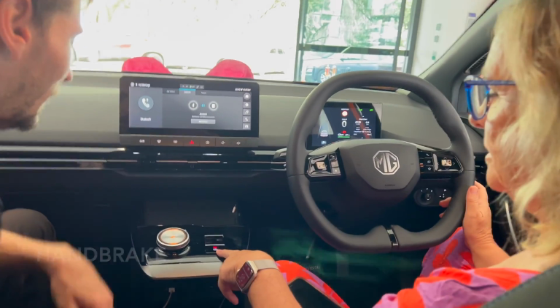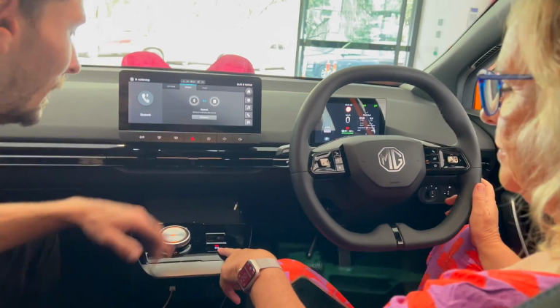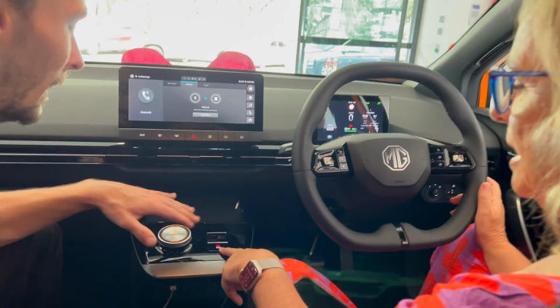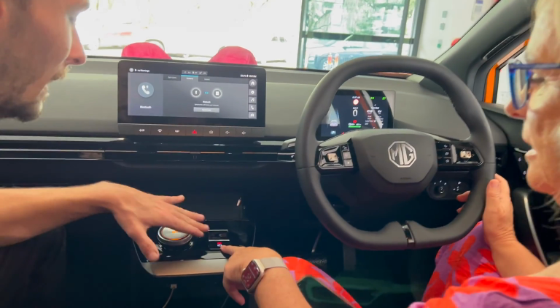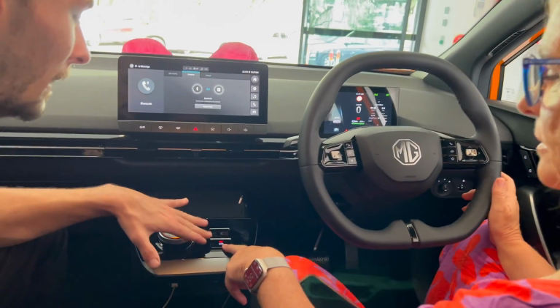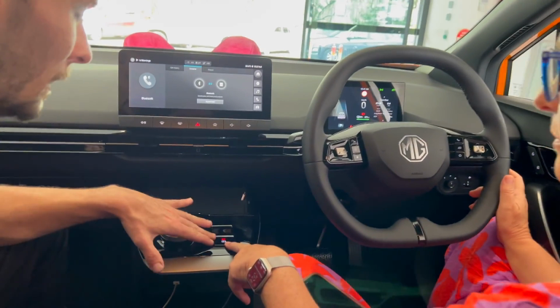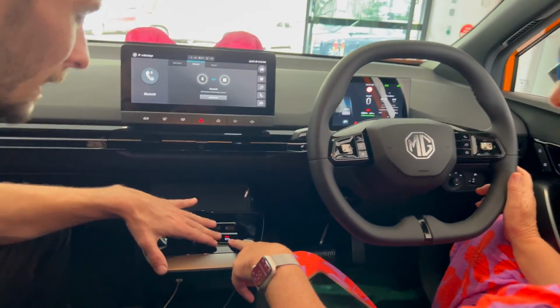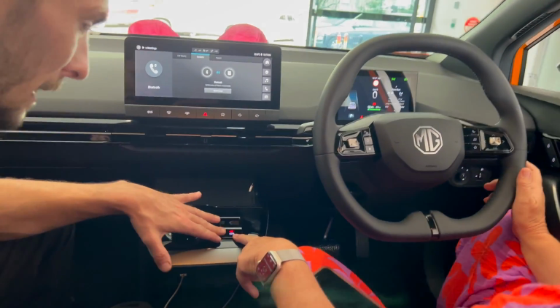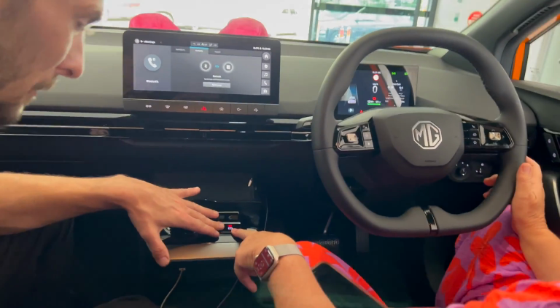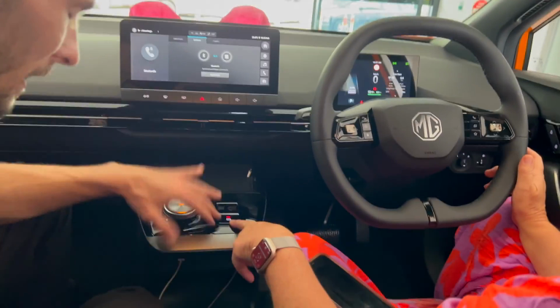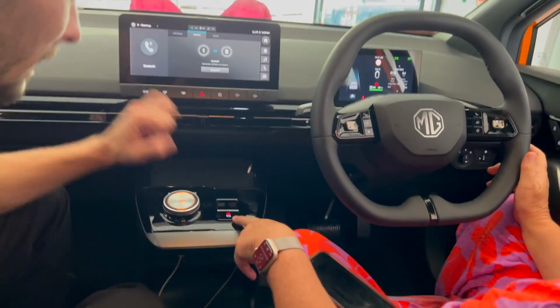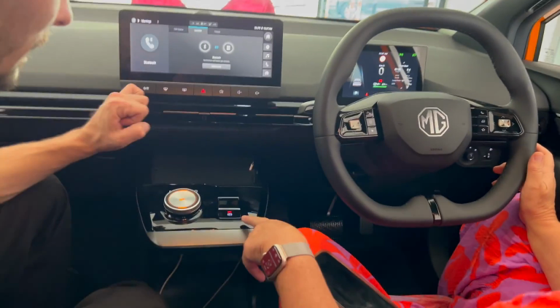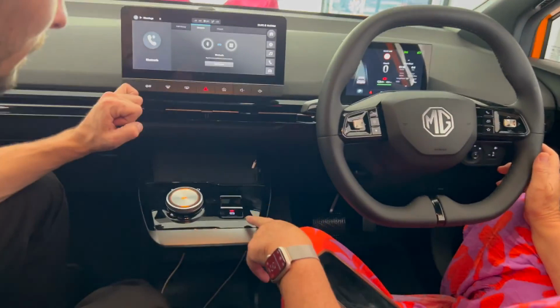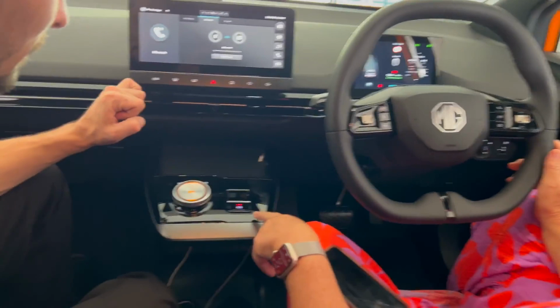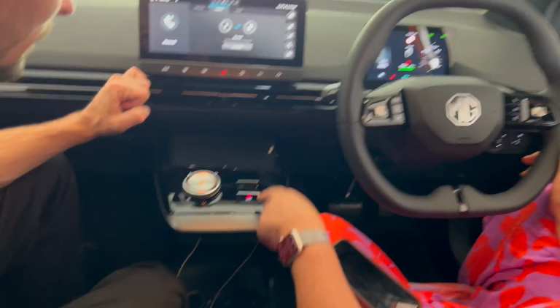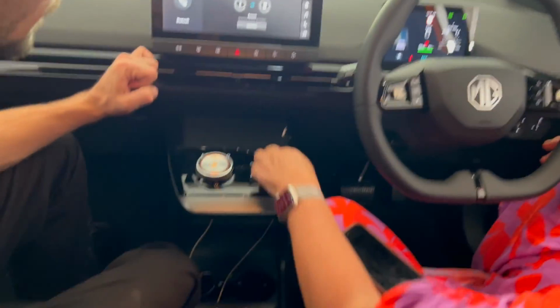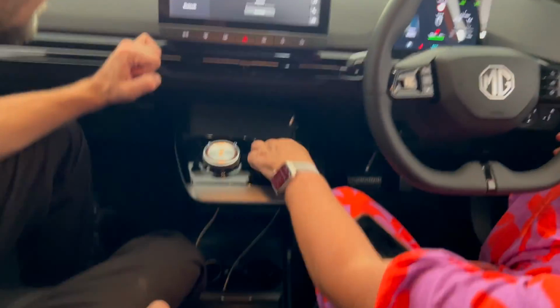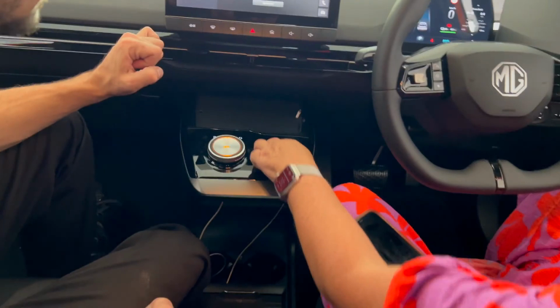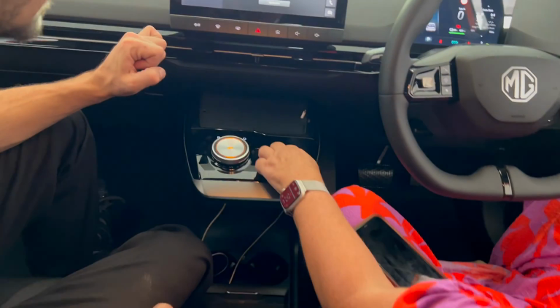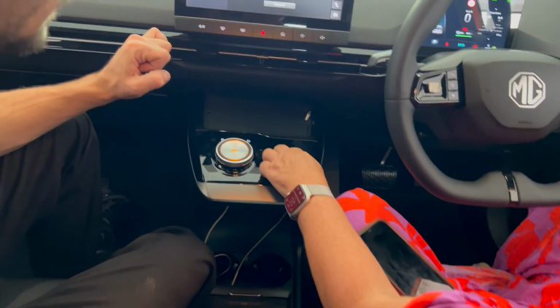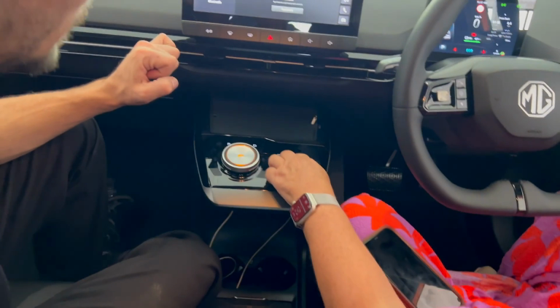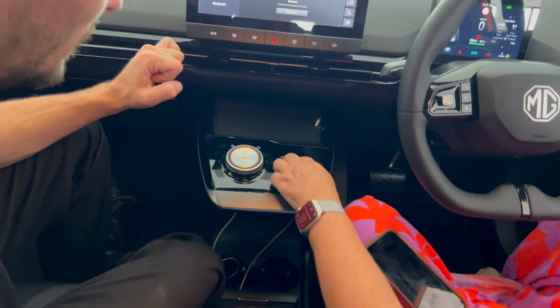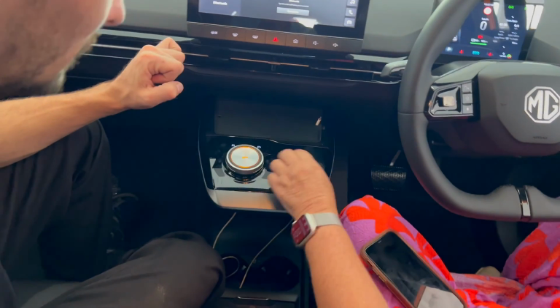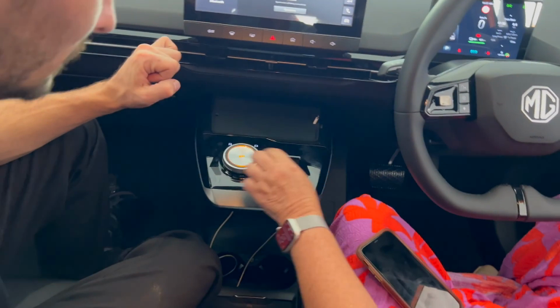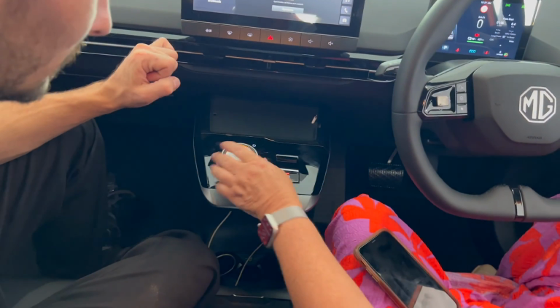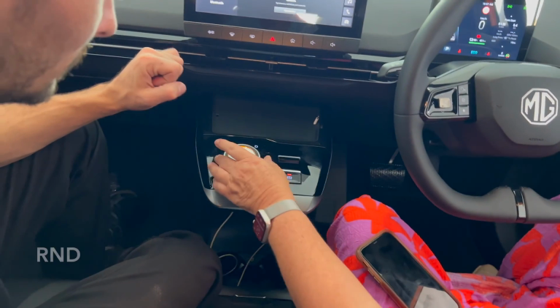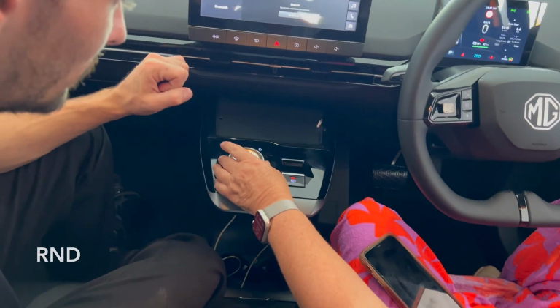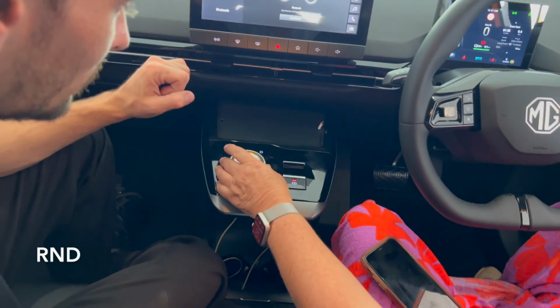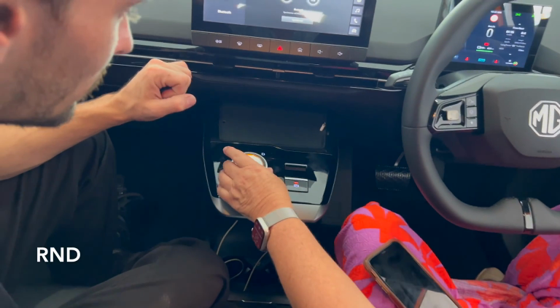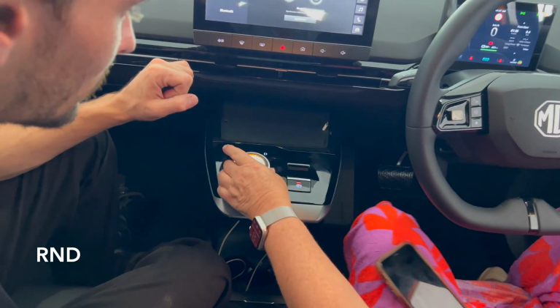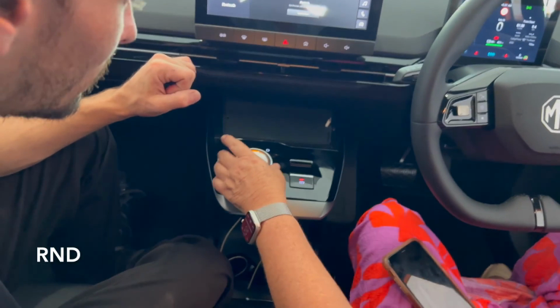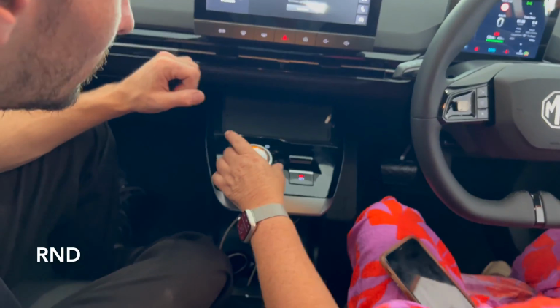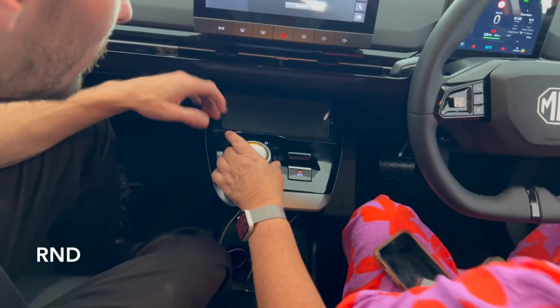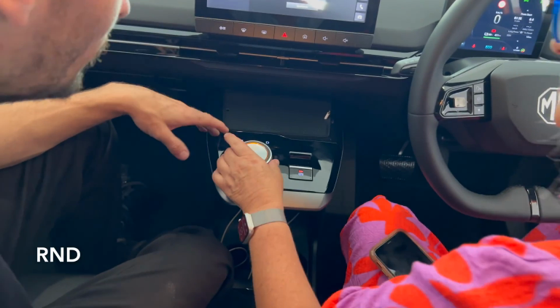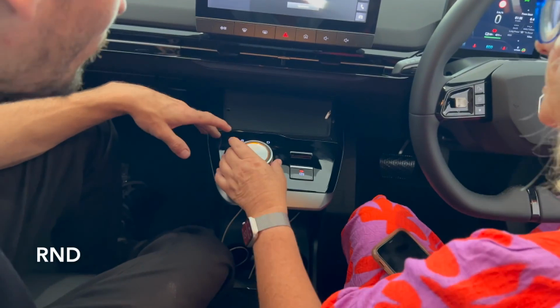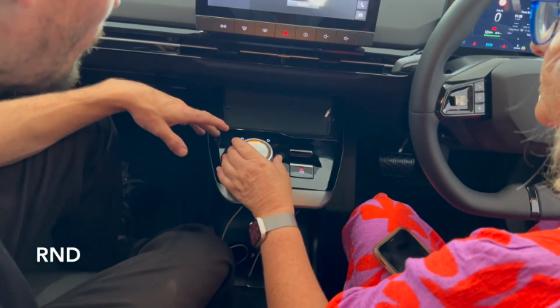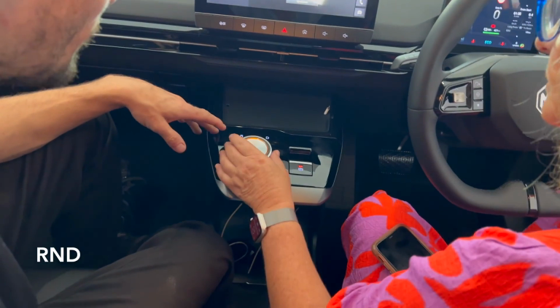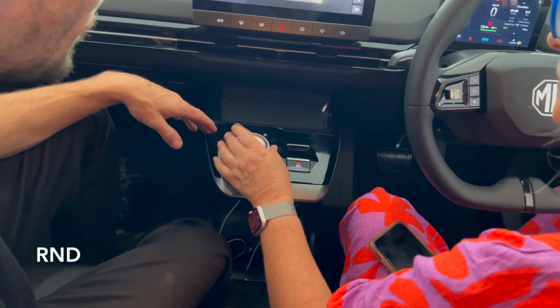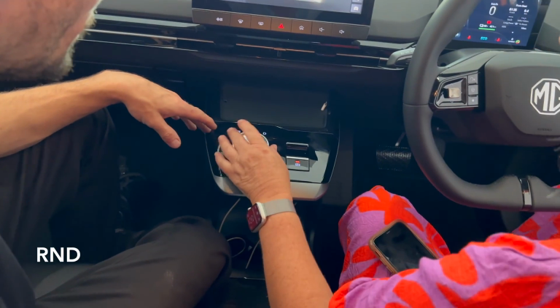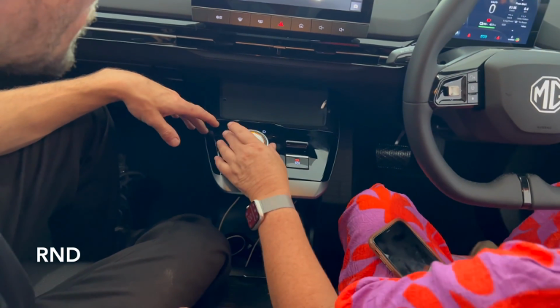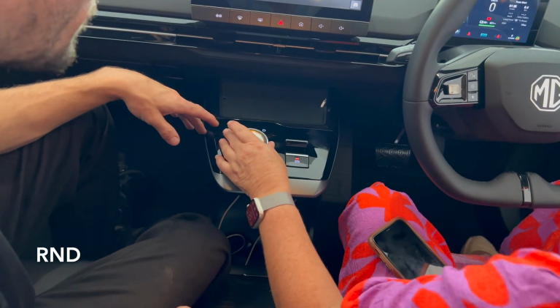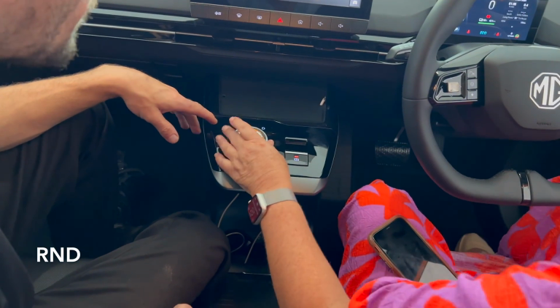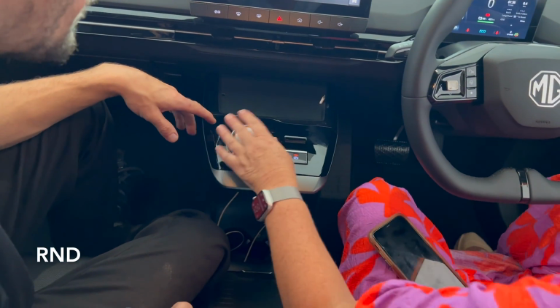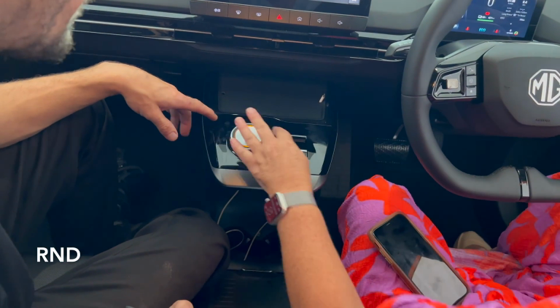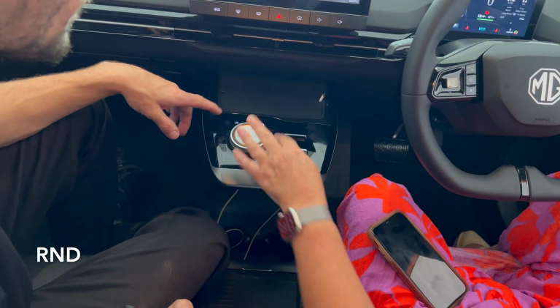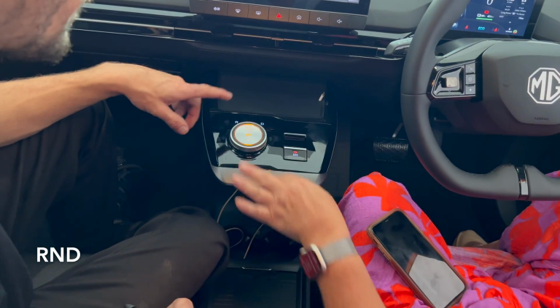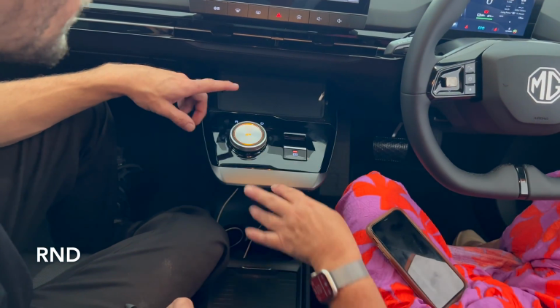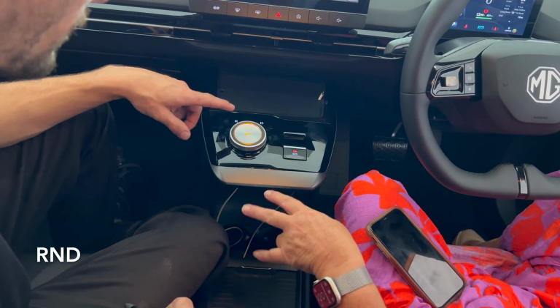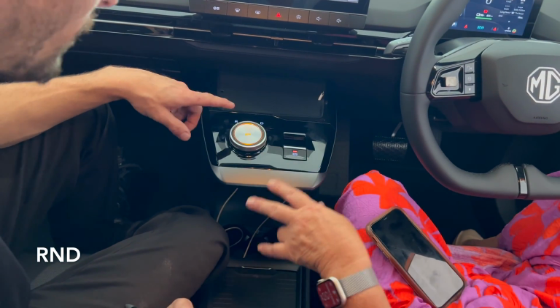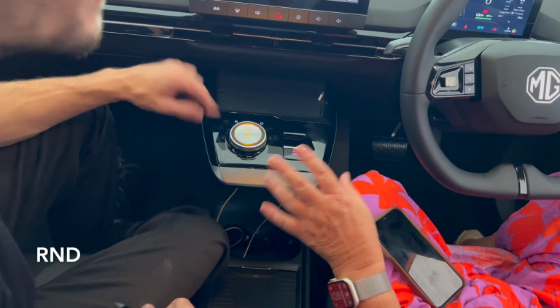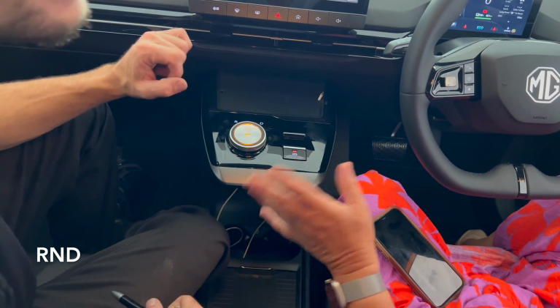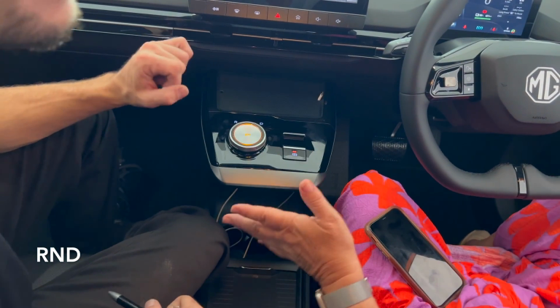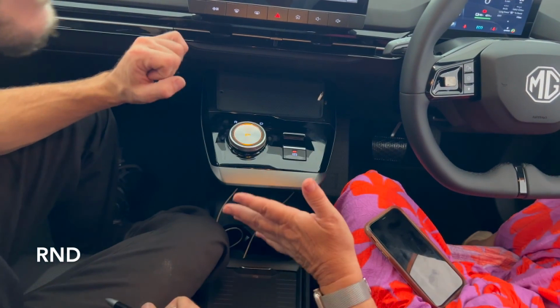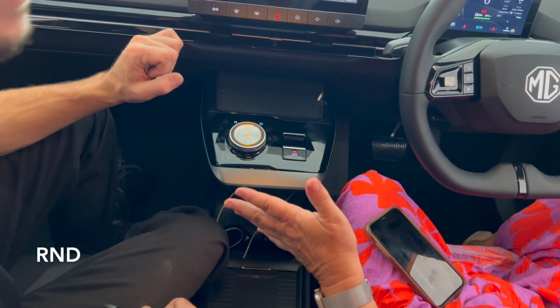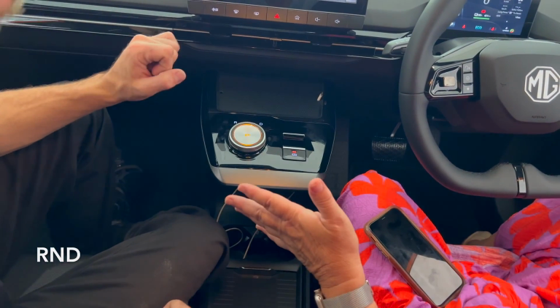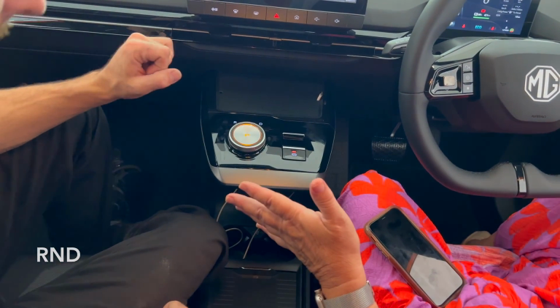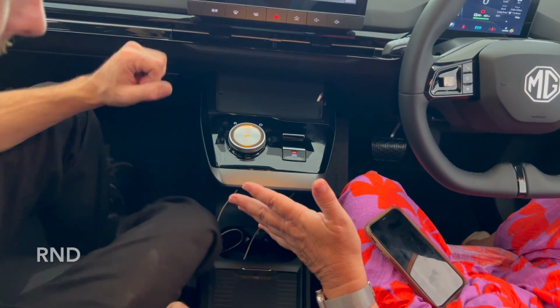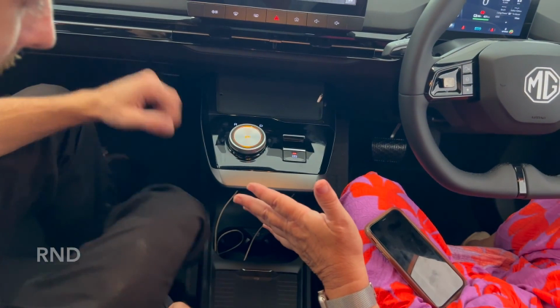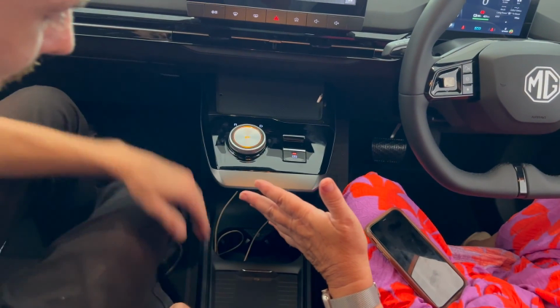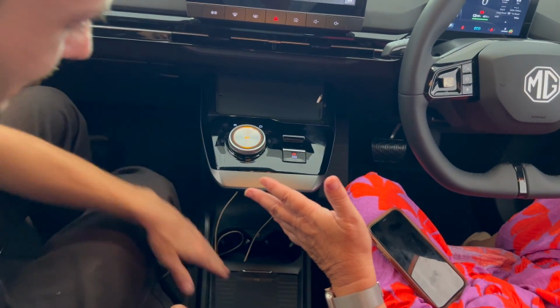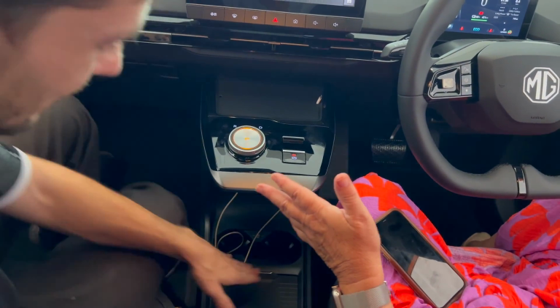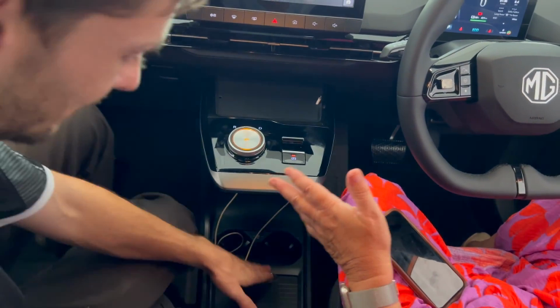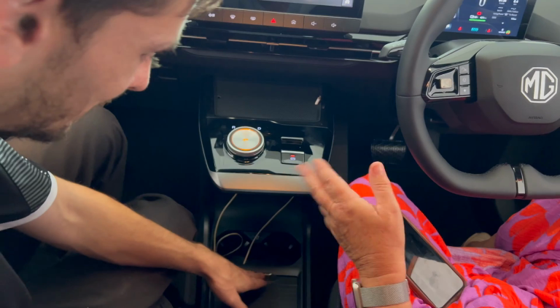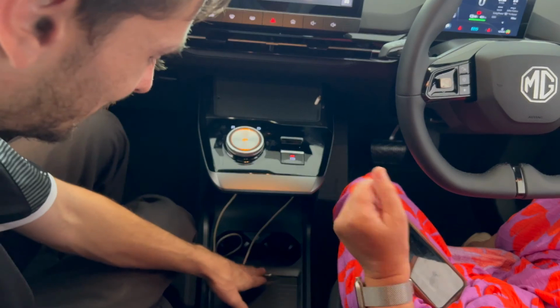Park, brake, handbrake. And this is reverse, neutral, drive.